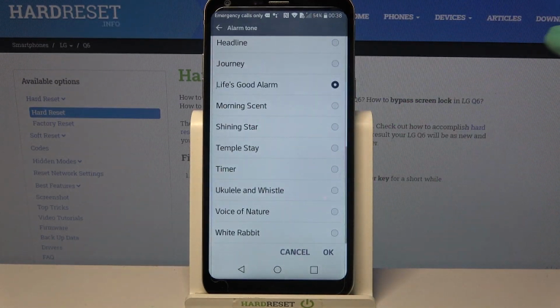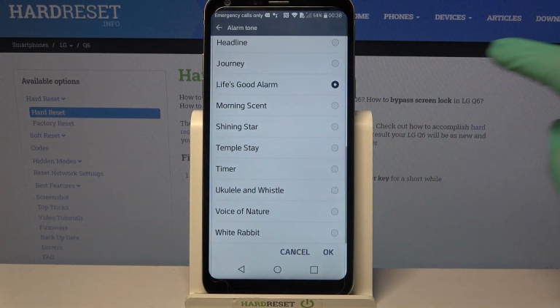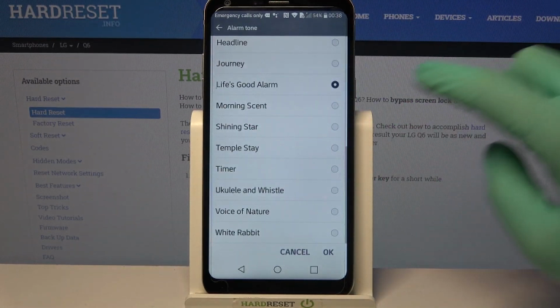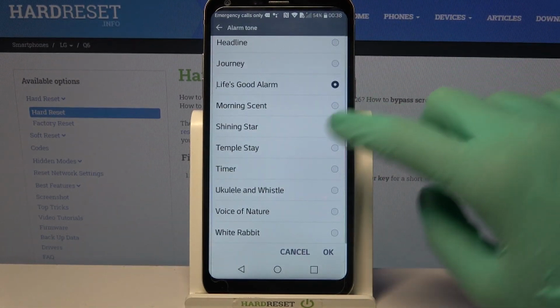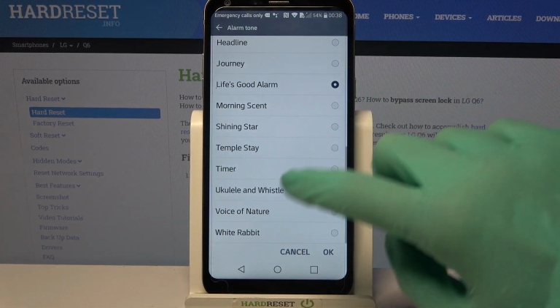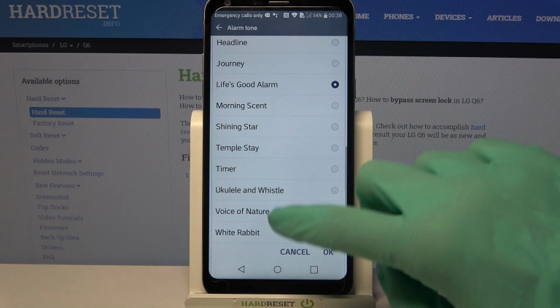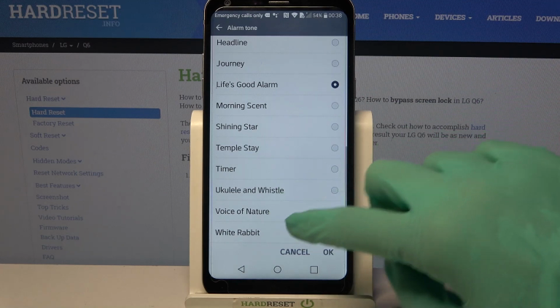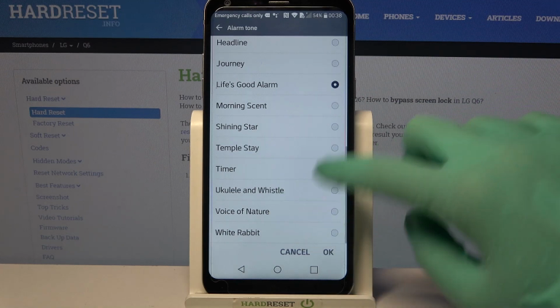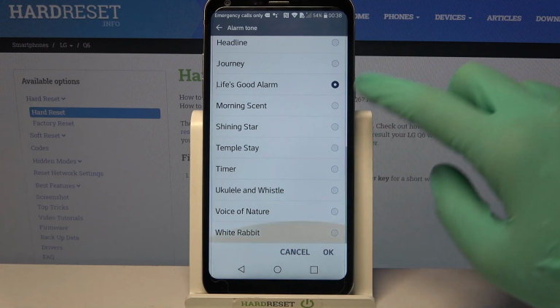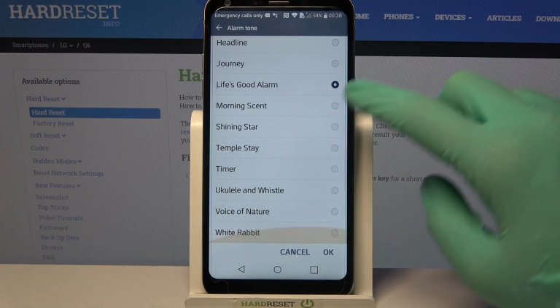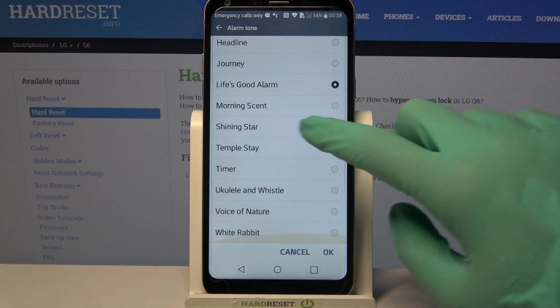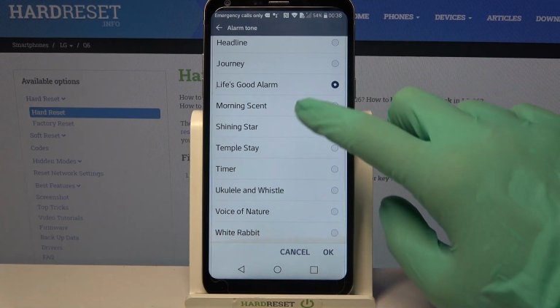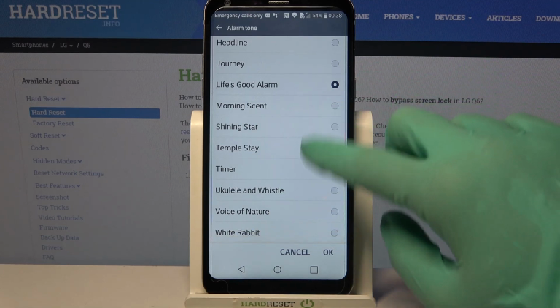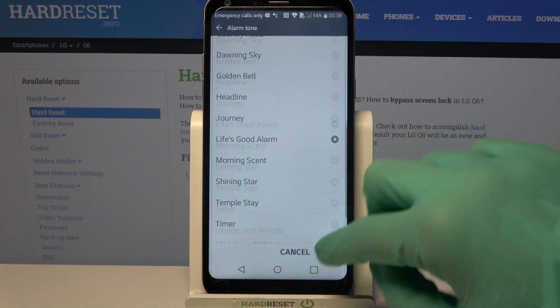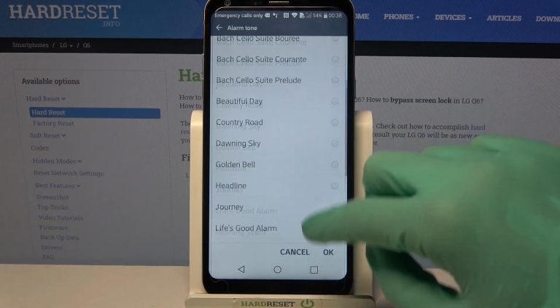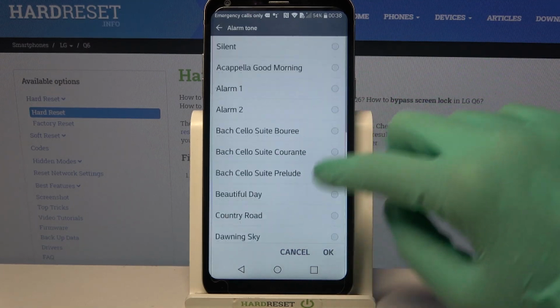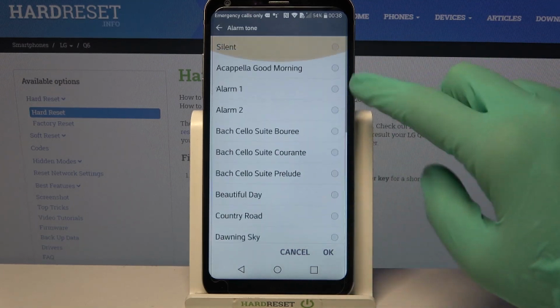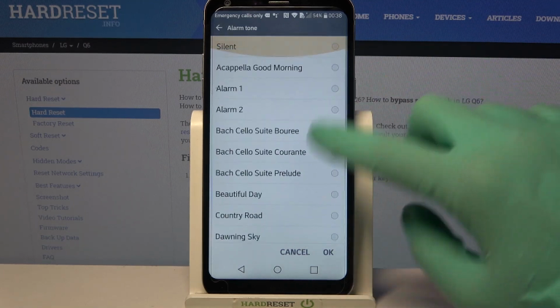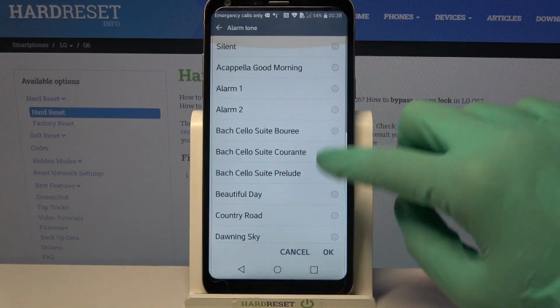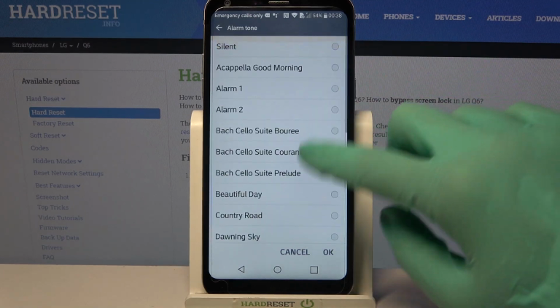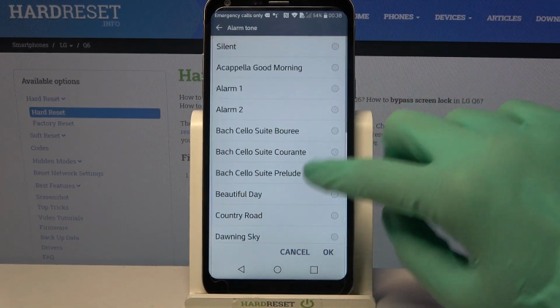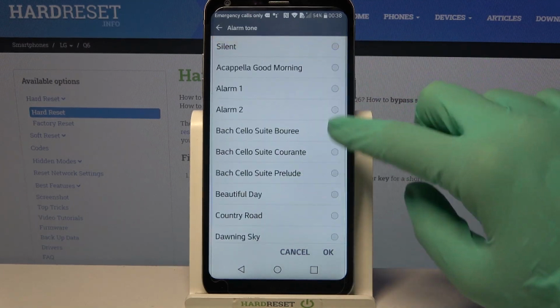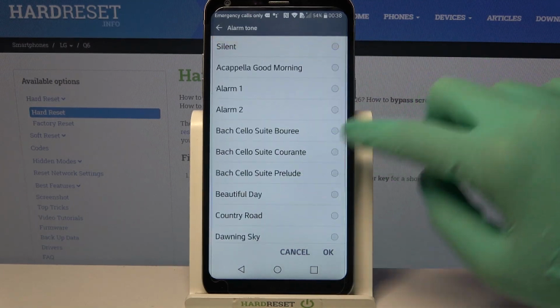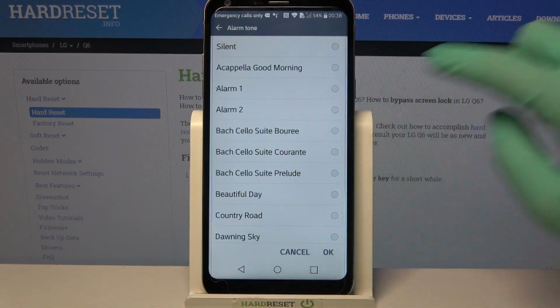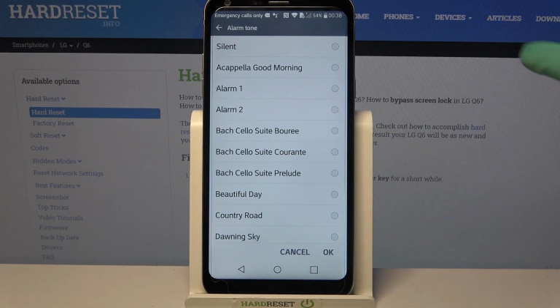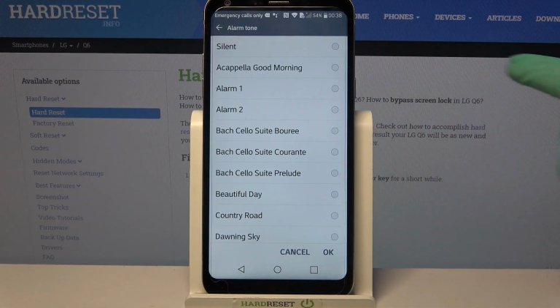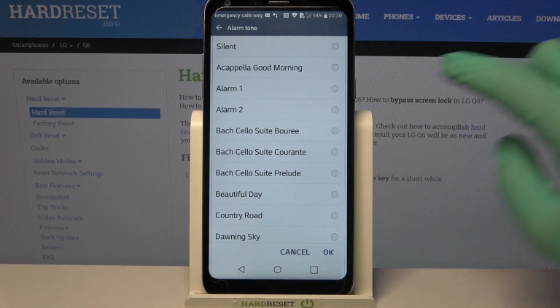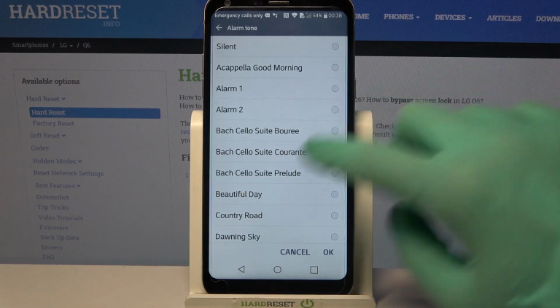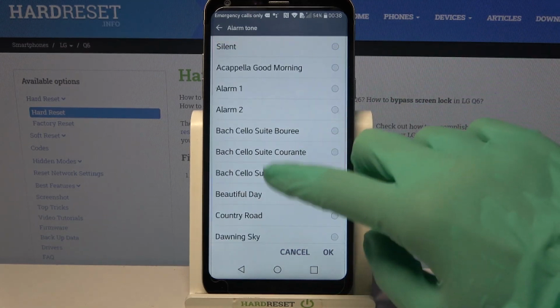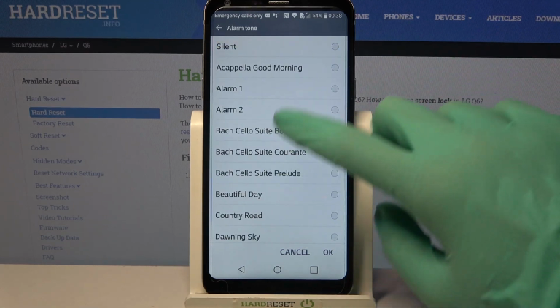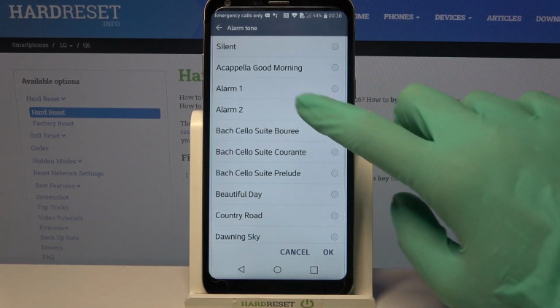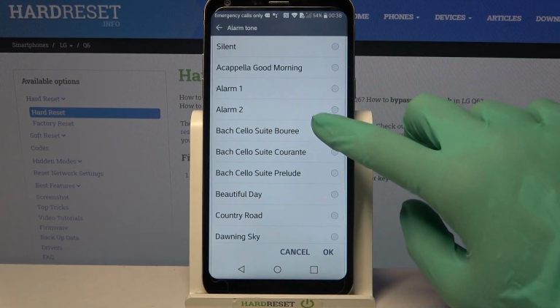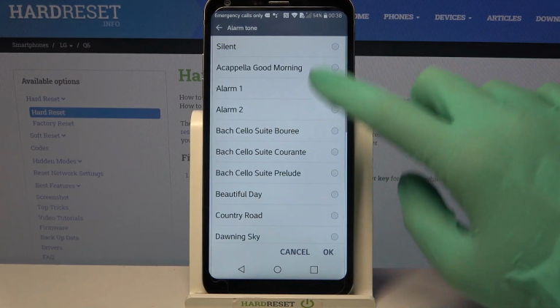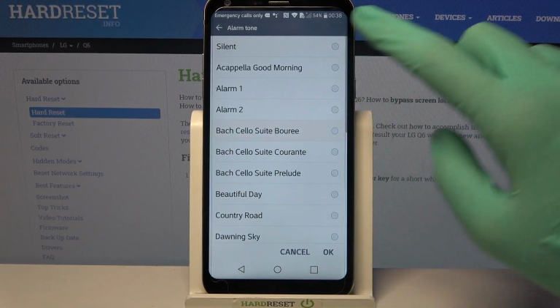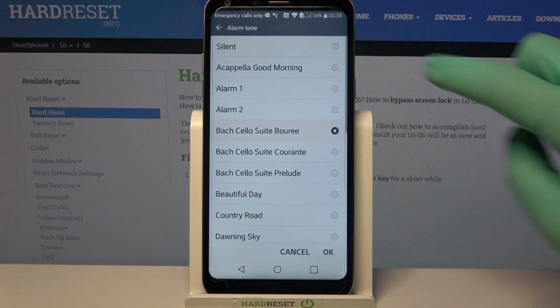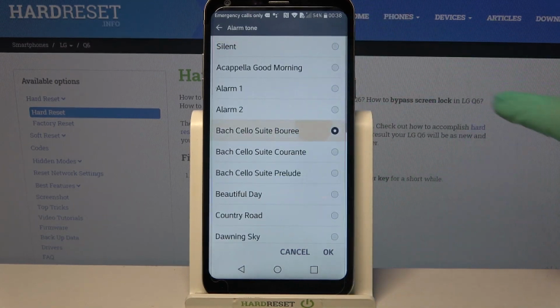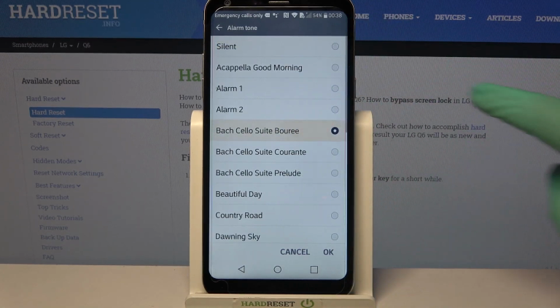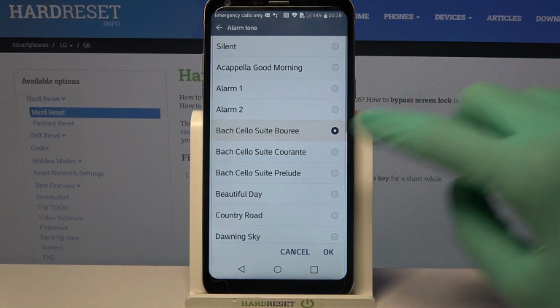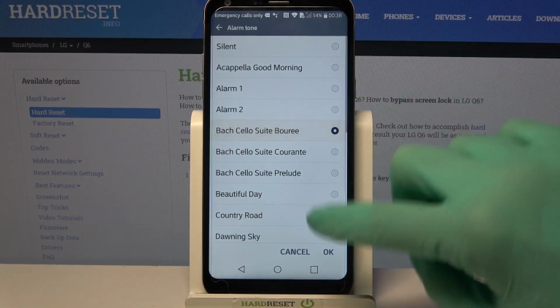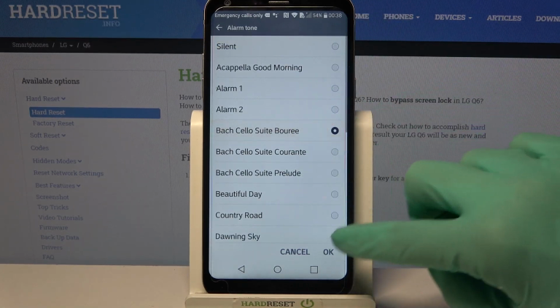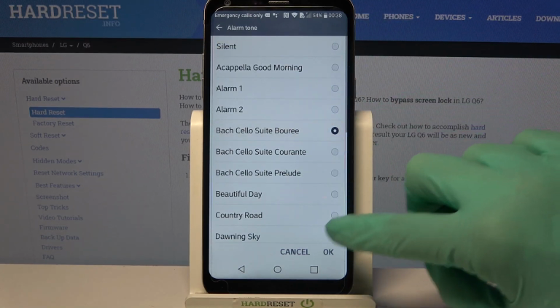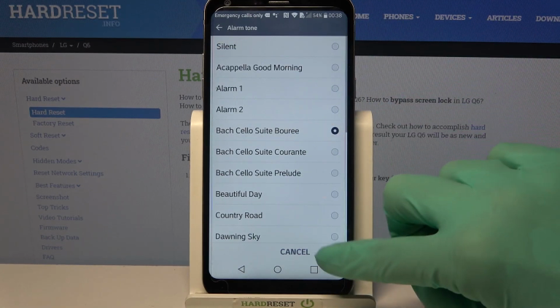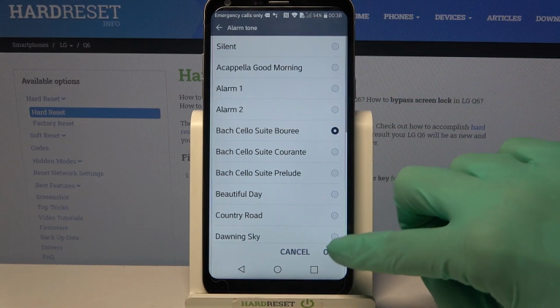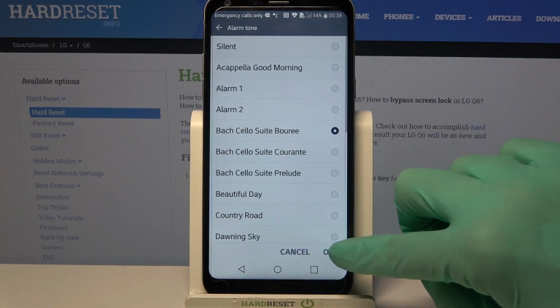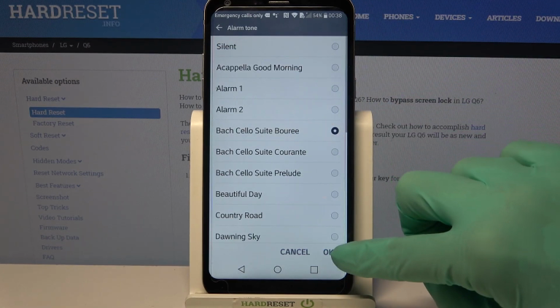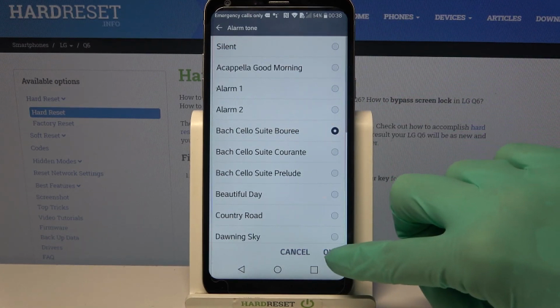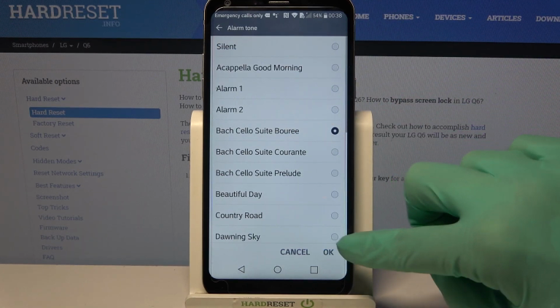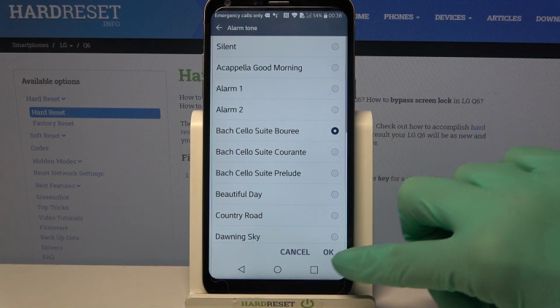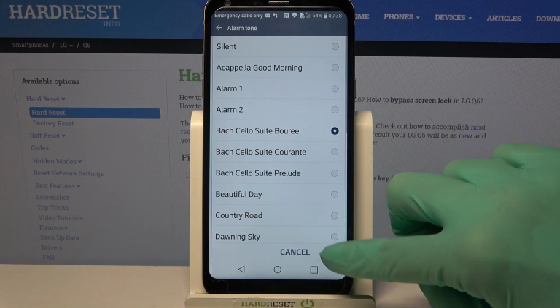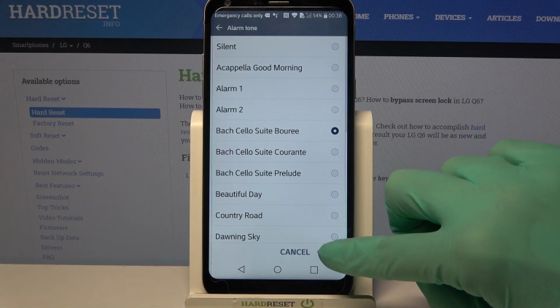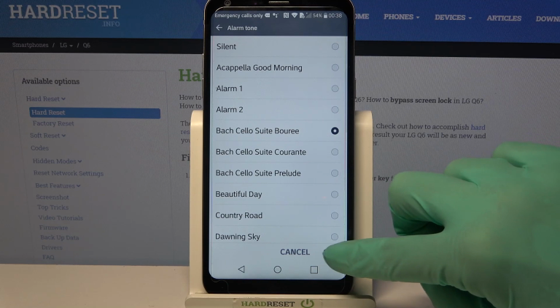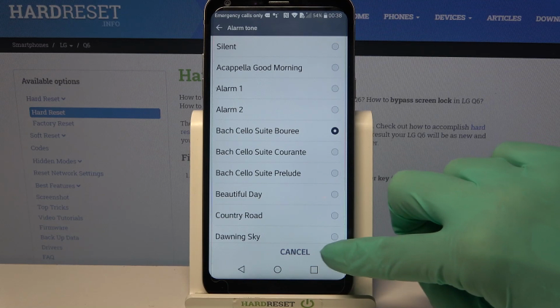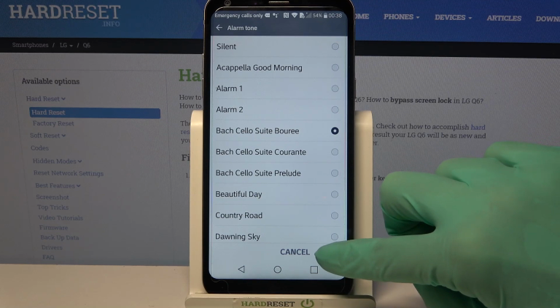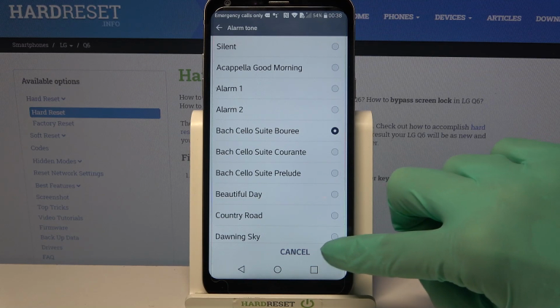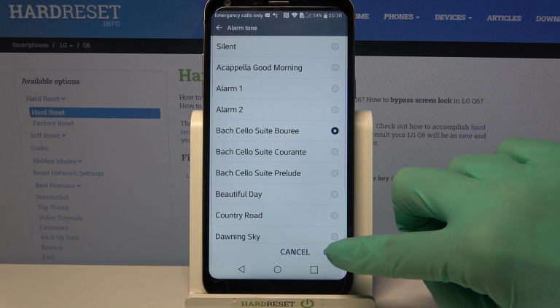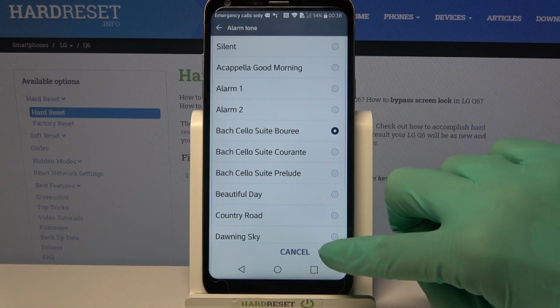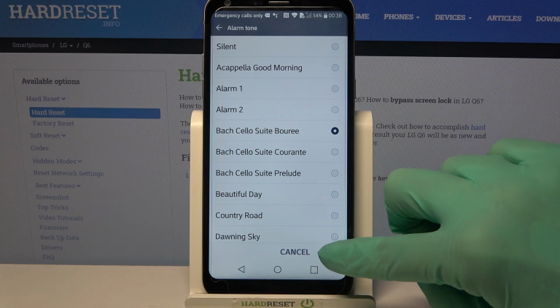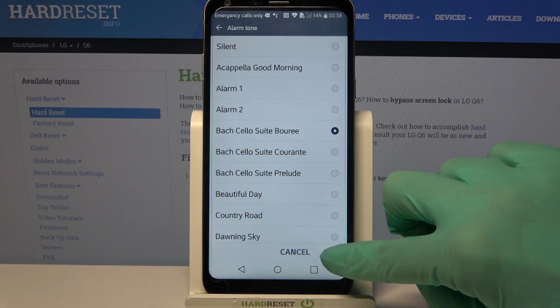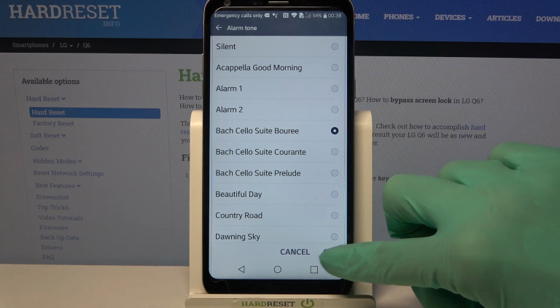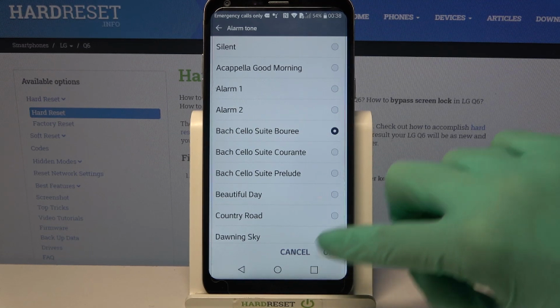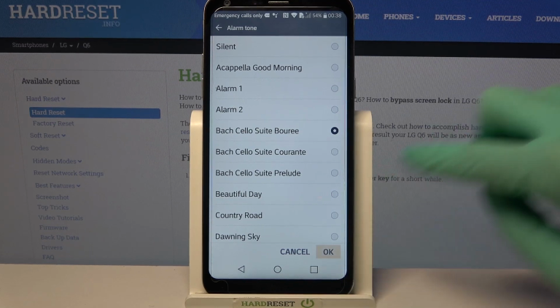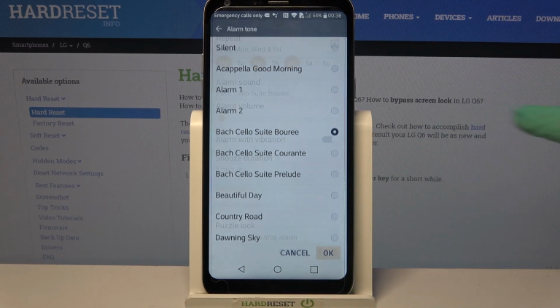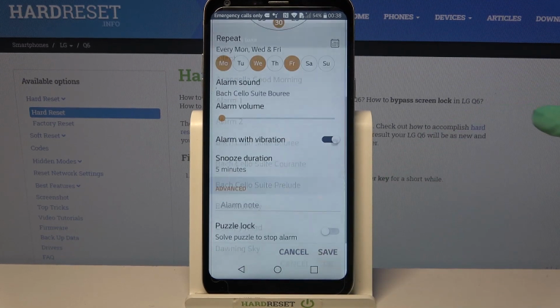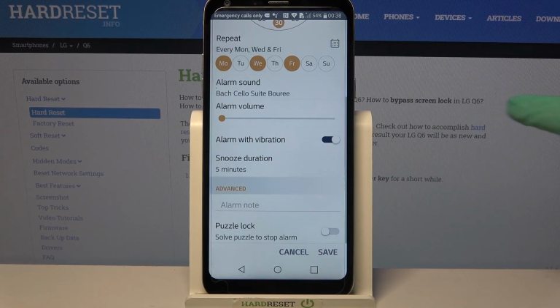Over here you can click on one of these available melodies and click OK to set it up as the alarm sound.